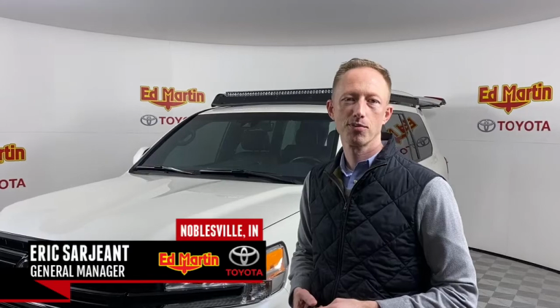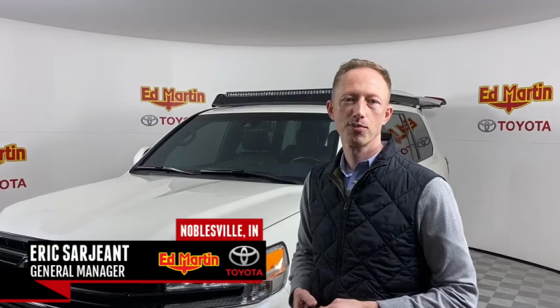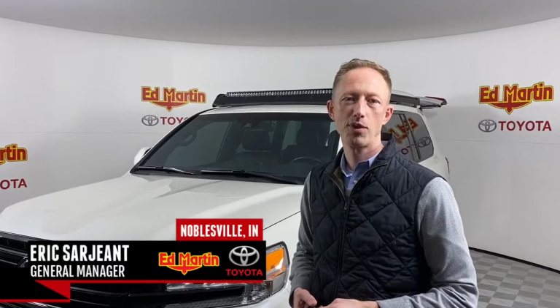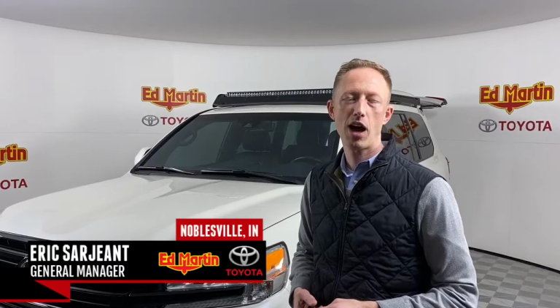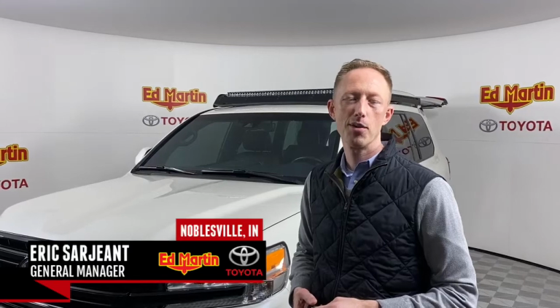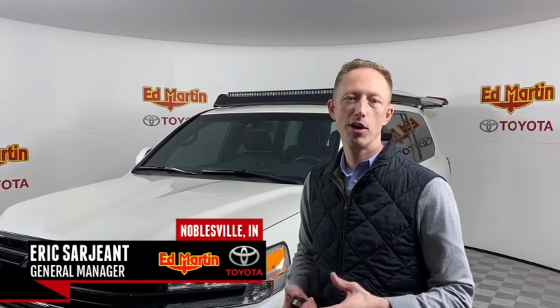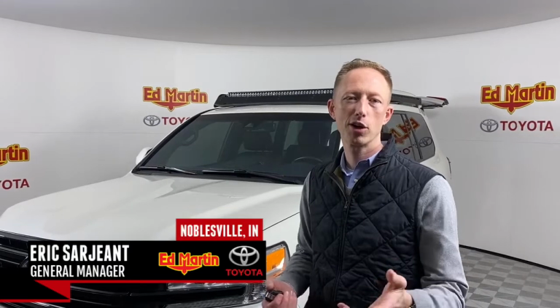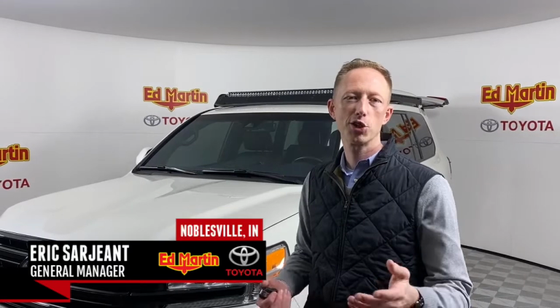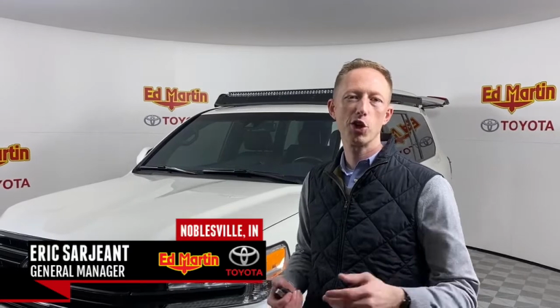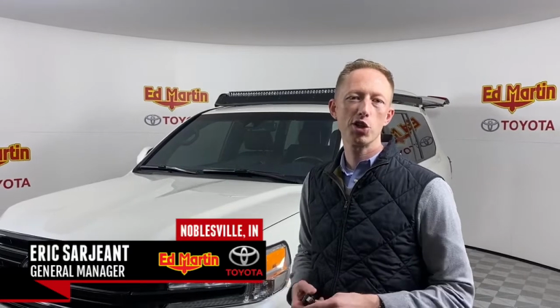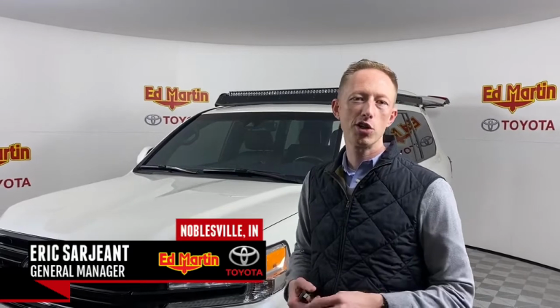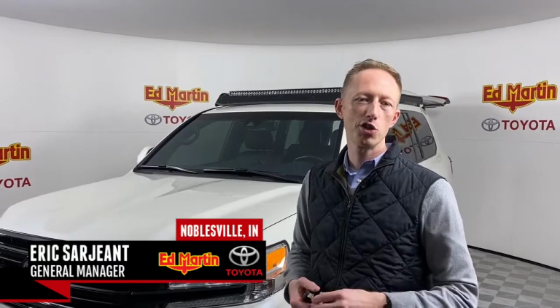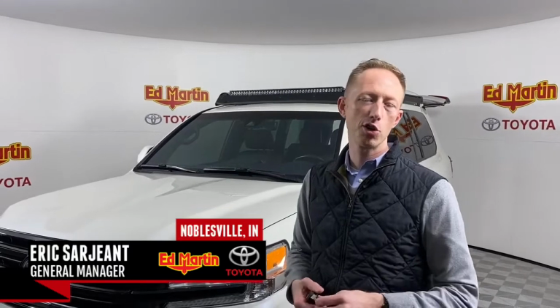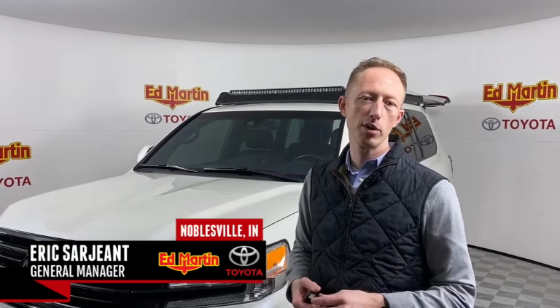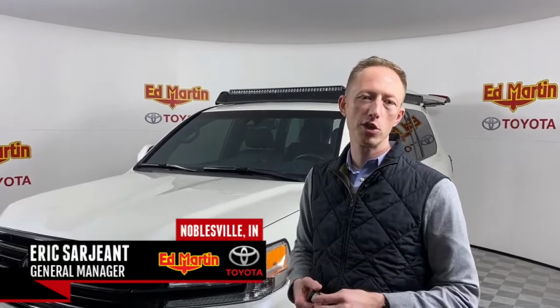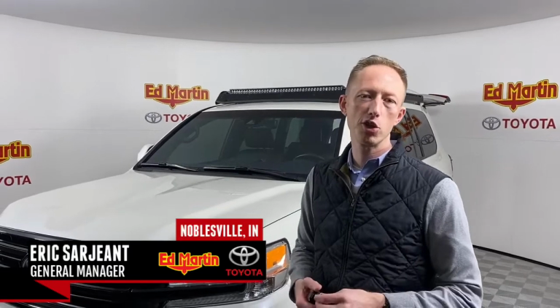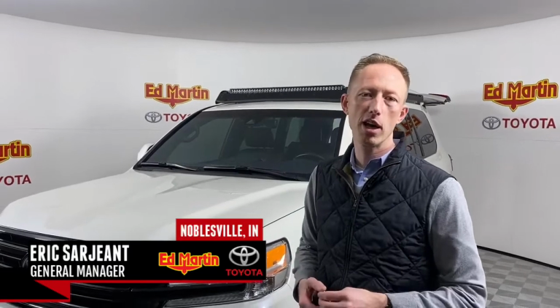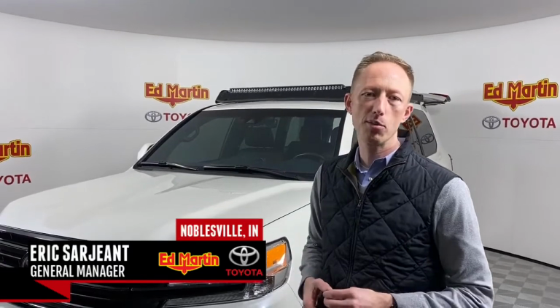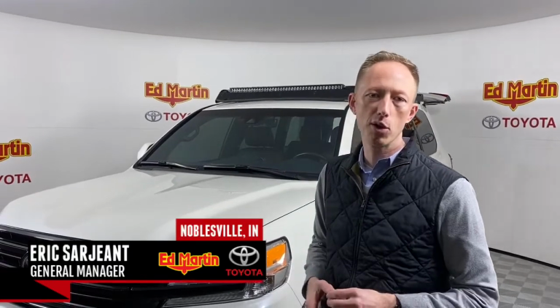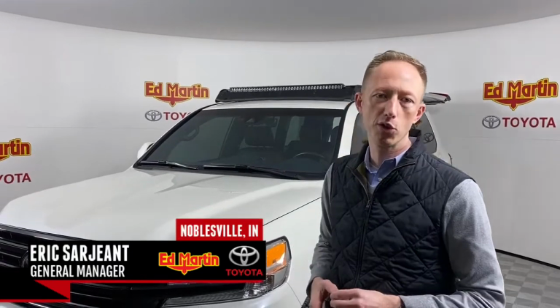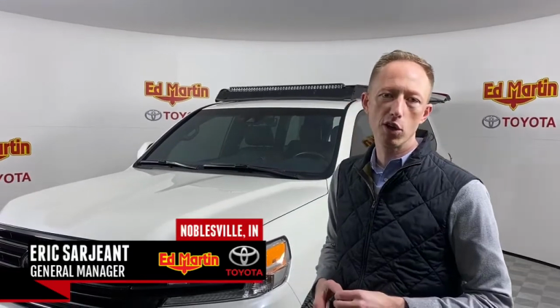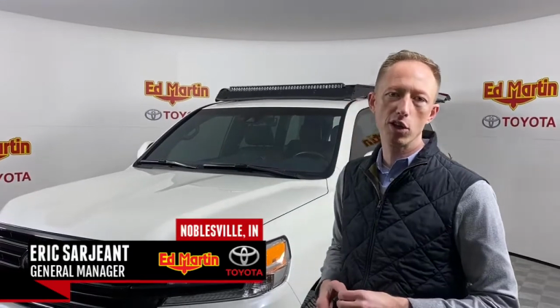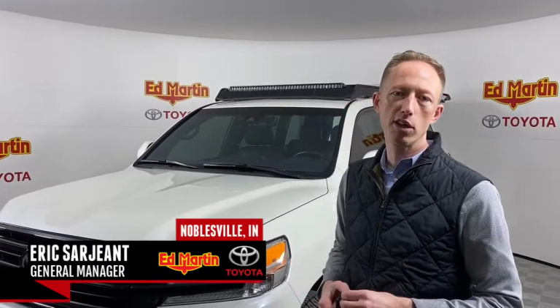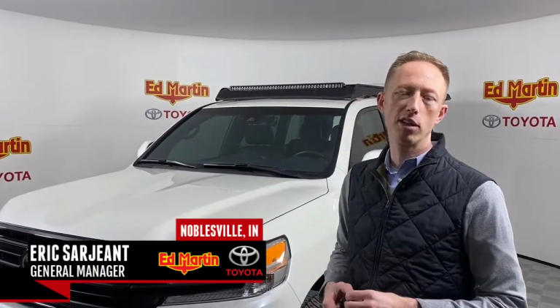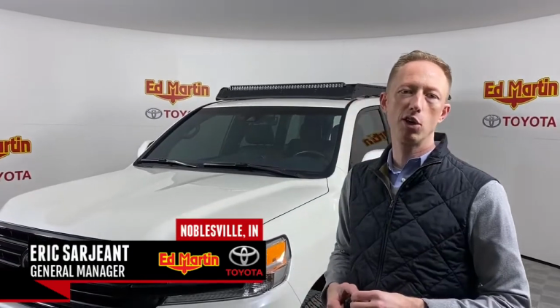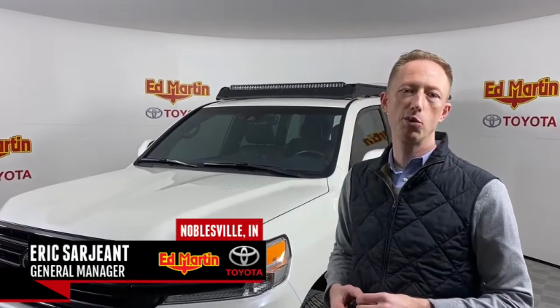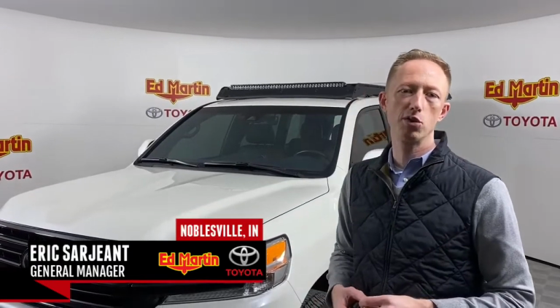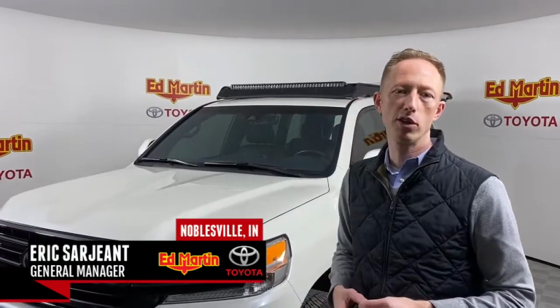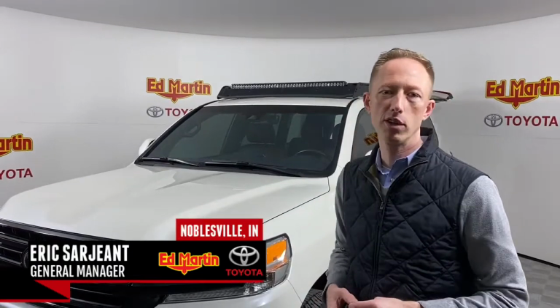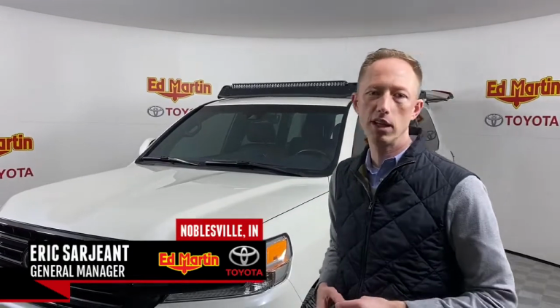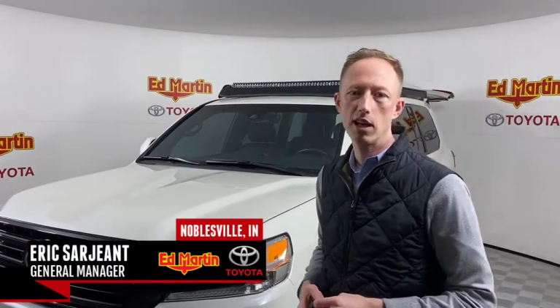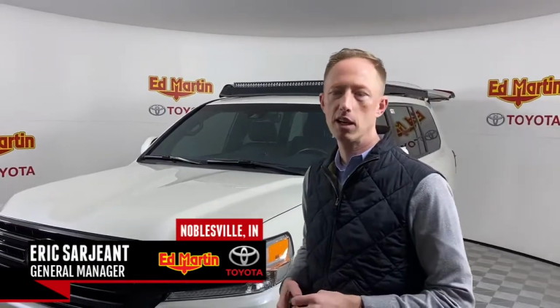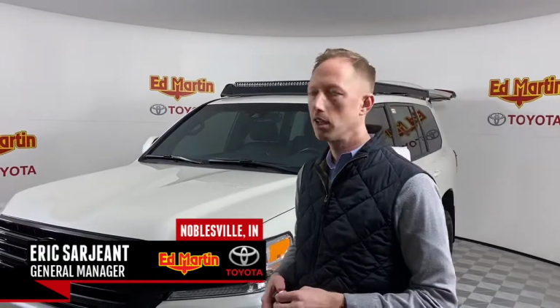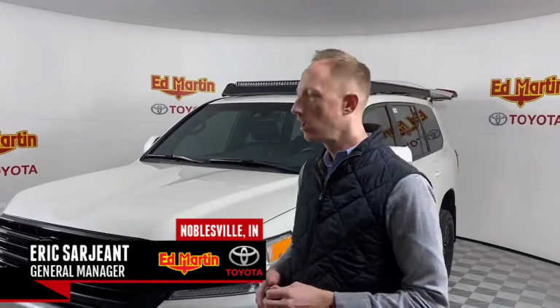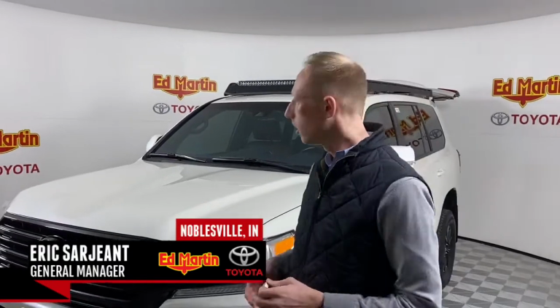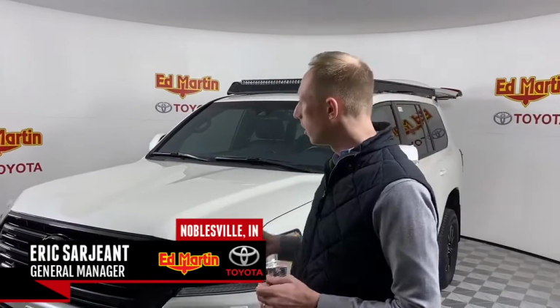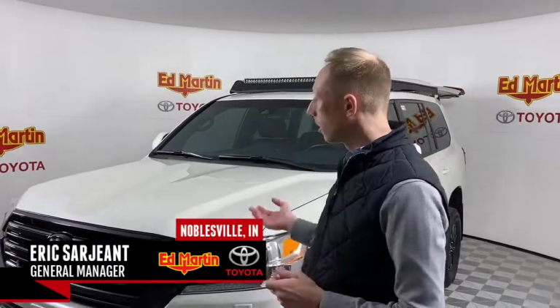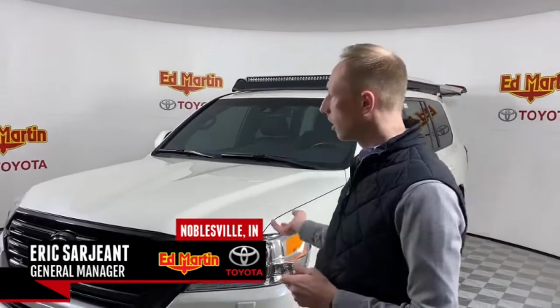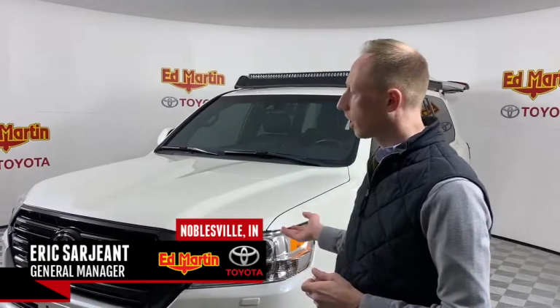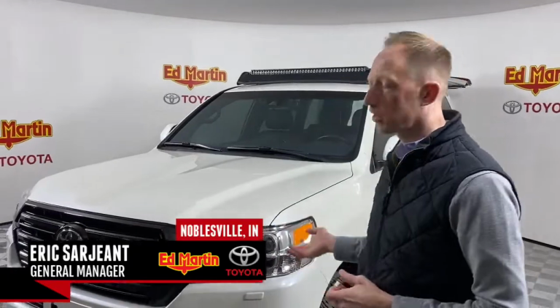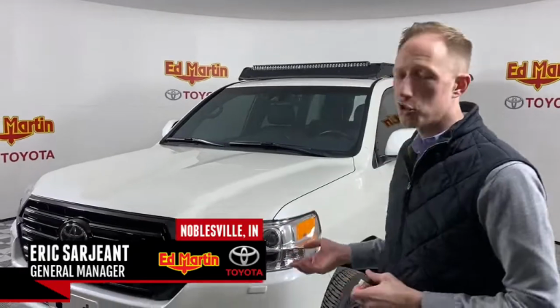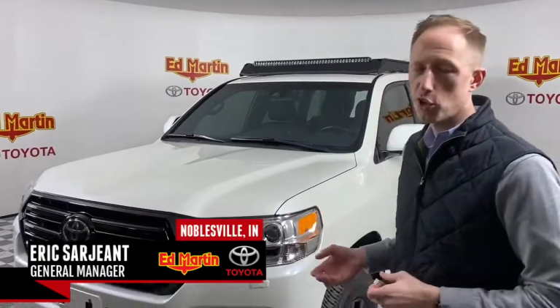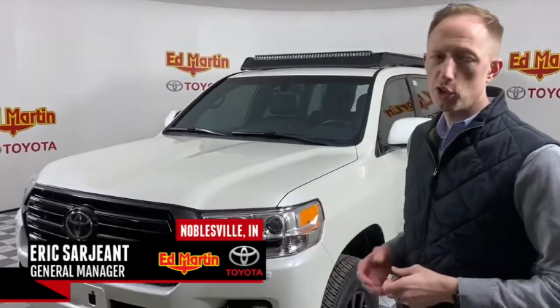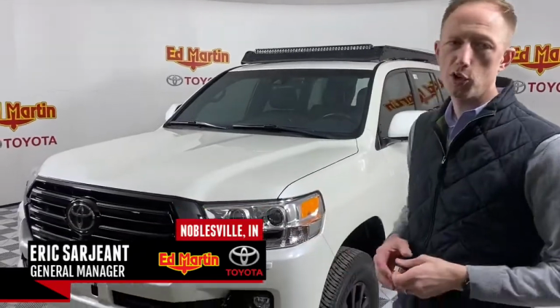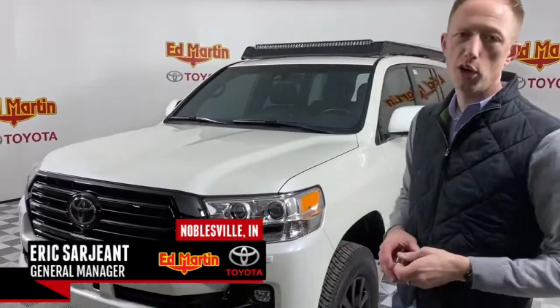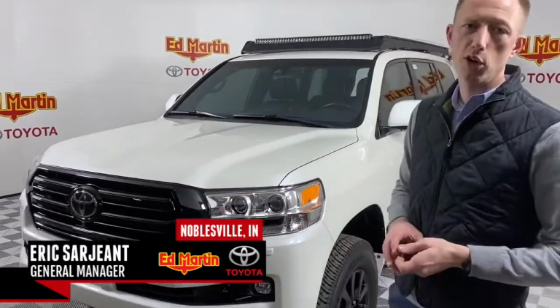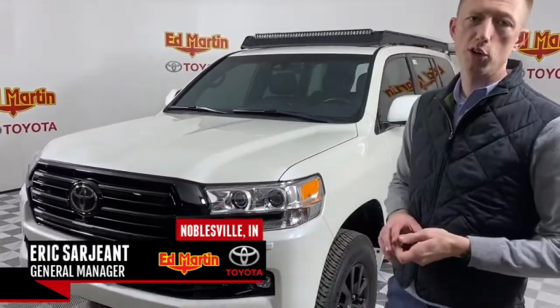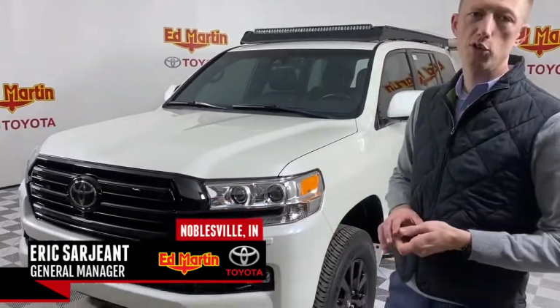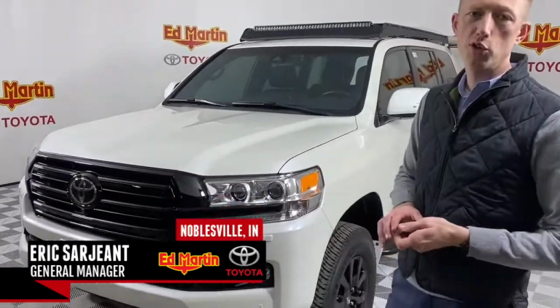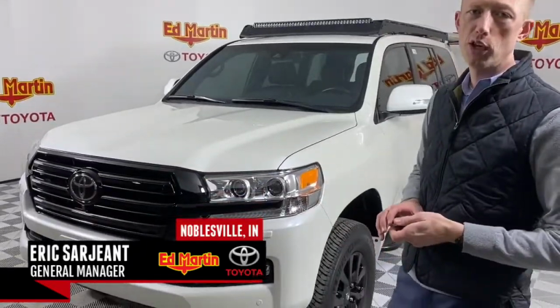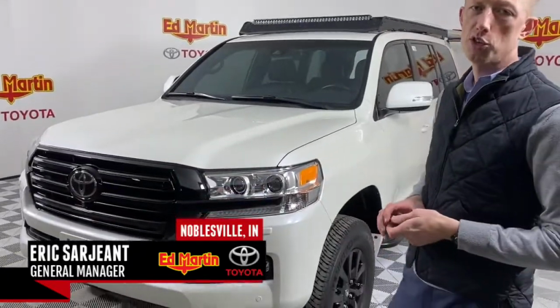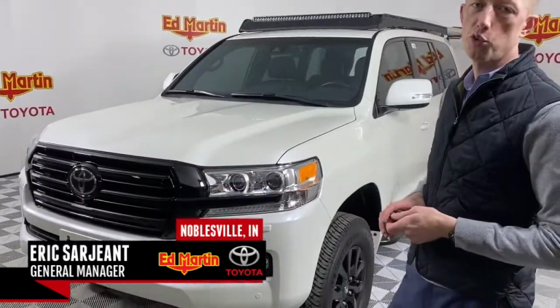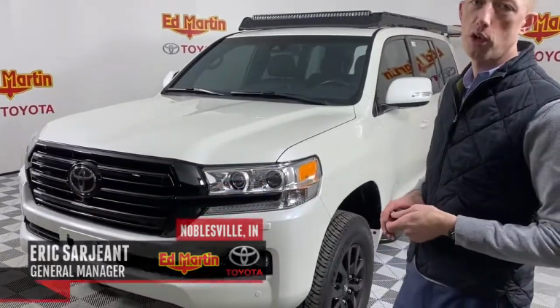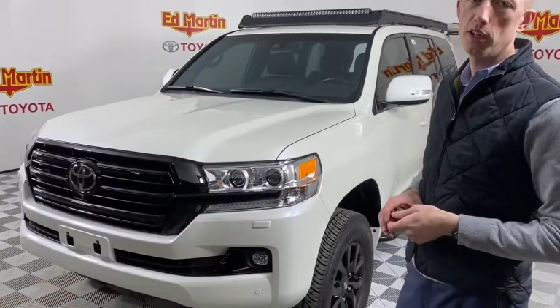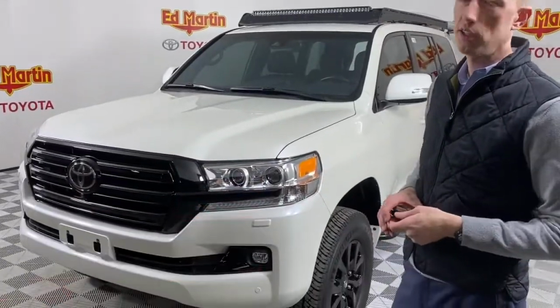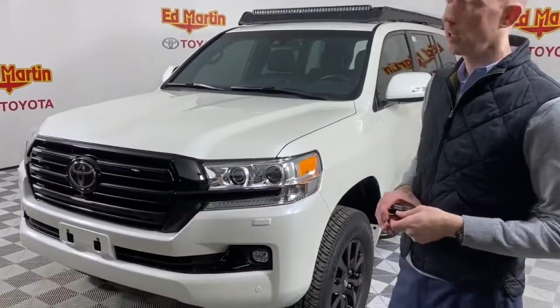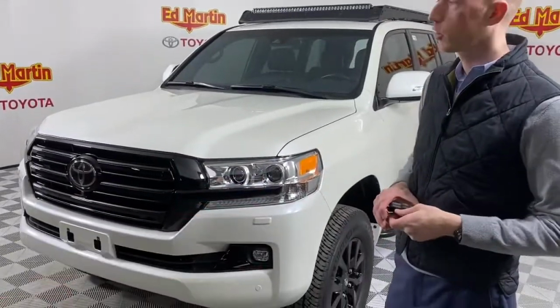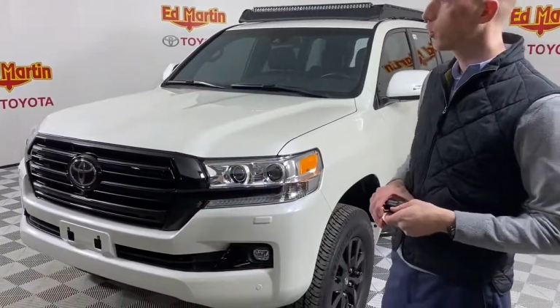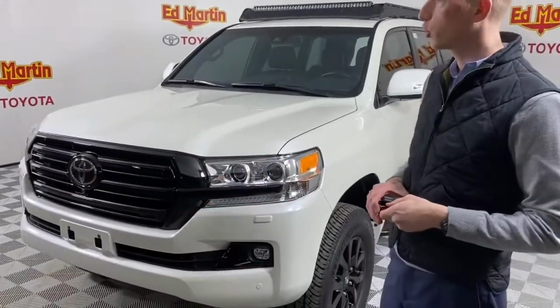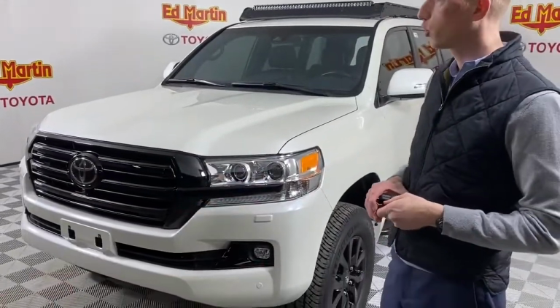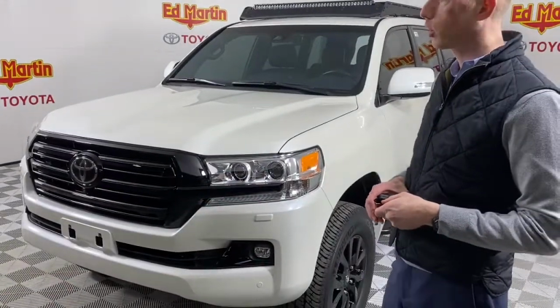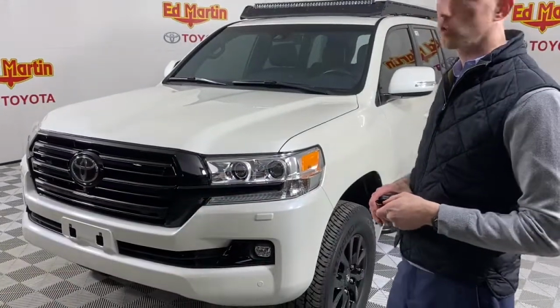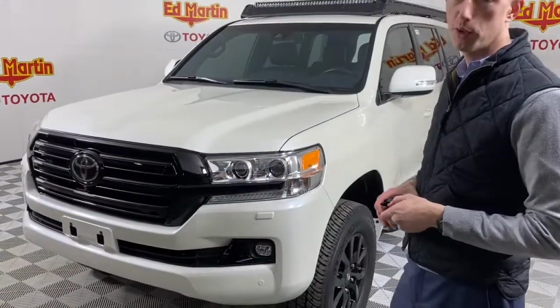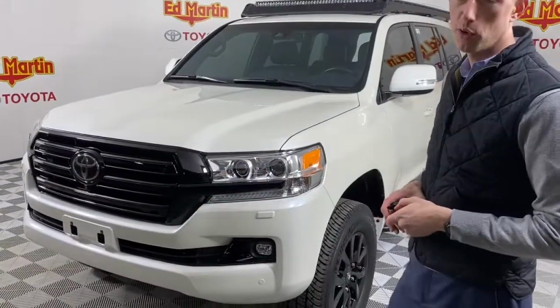Hi, I'm Eric Sargent, General Manager at Ed Martin Toyota in Noblesville, Indiana. I'd like to show you our 2020 Land Cruiser 200 build.